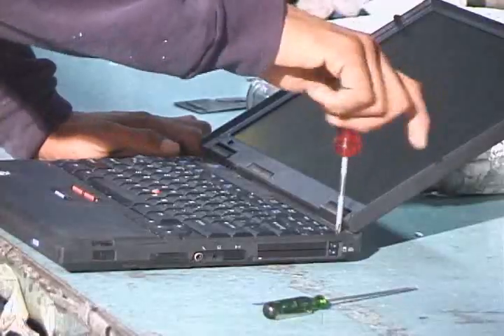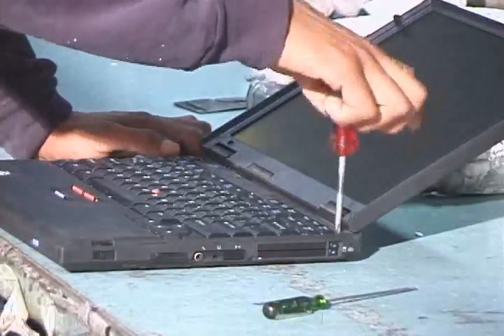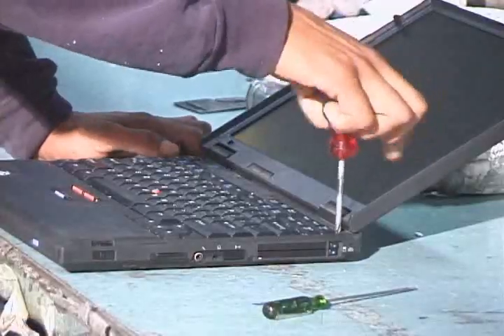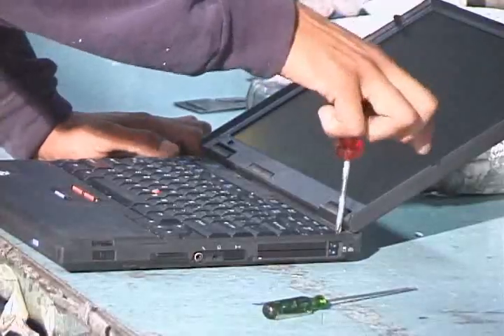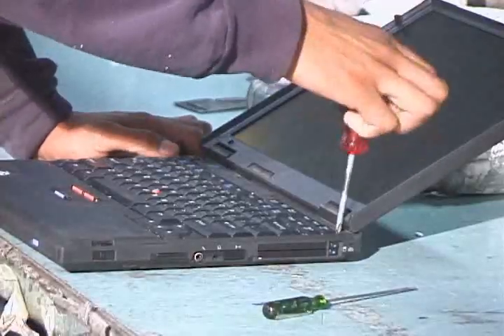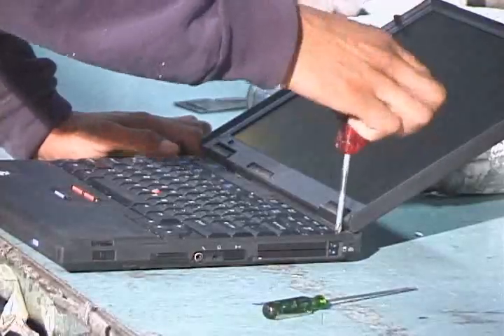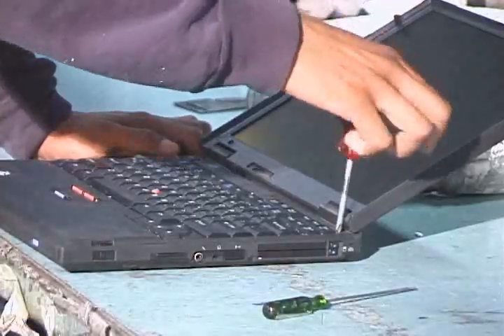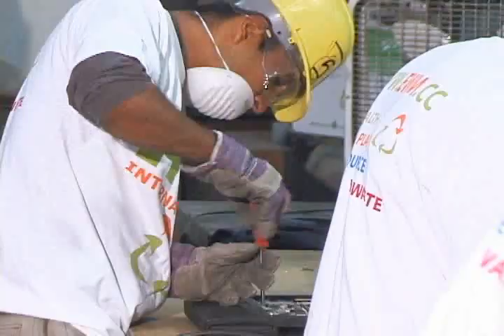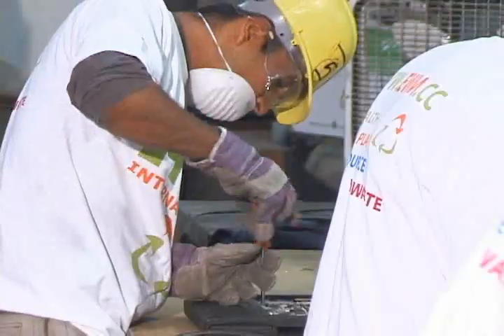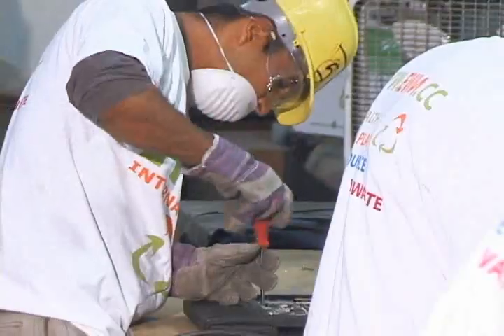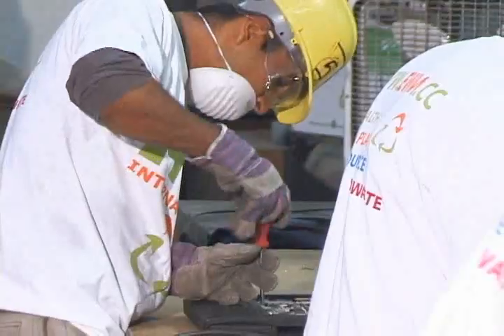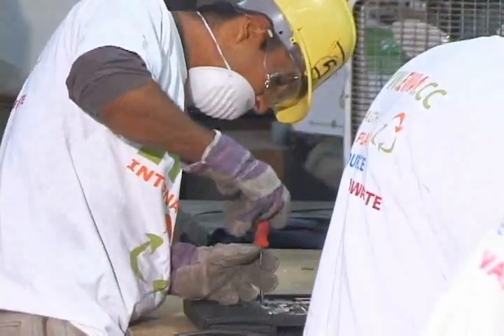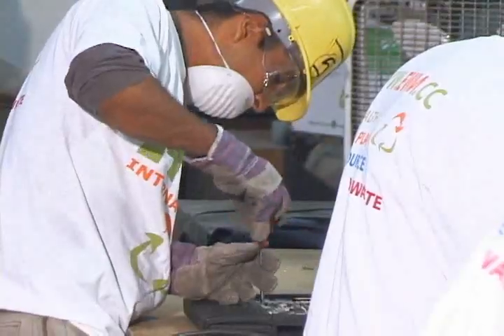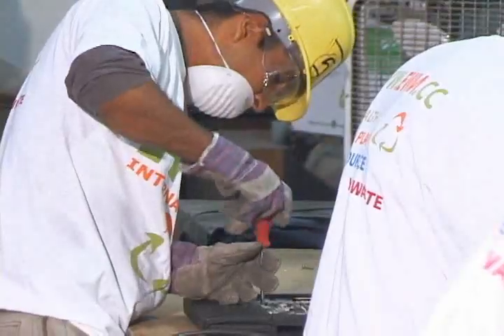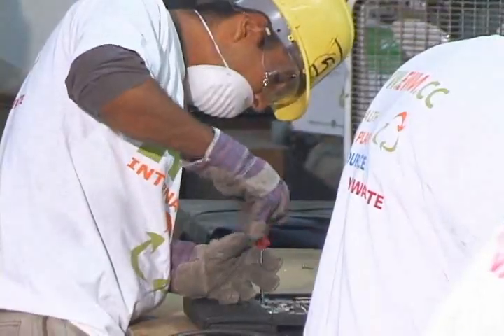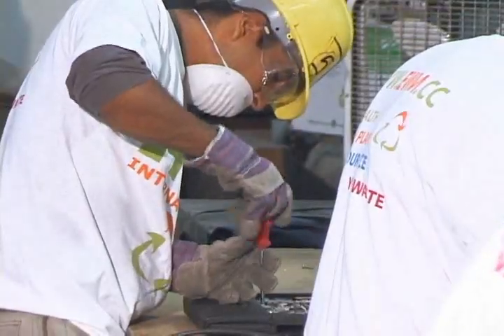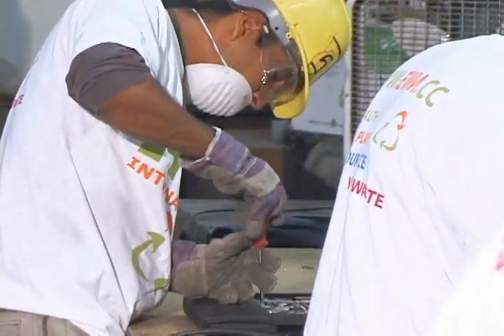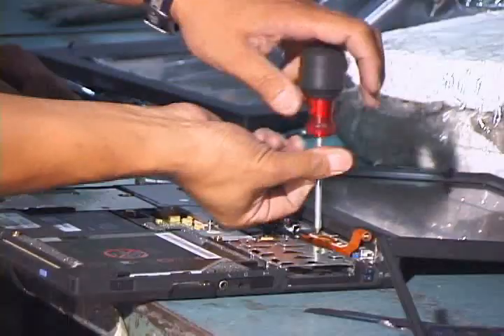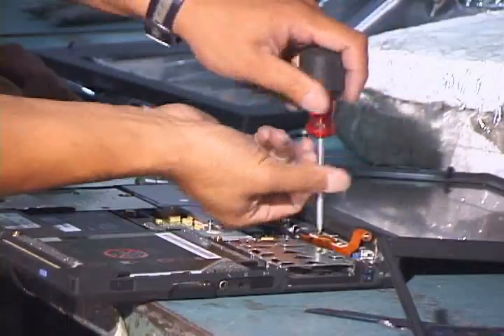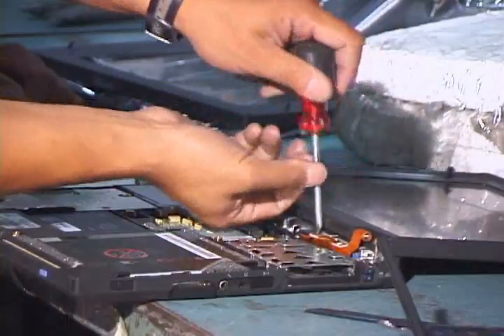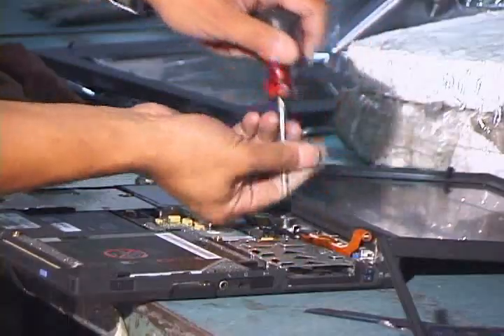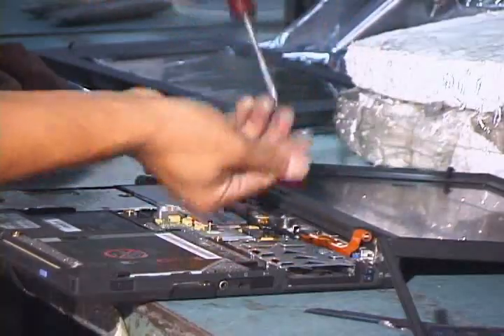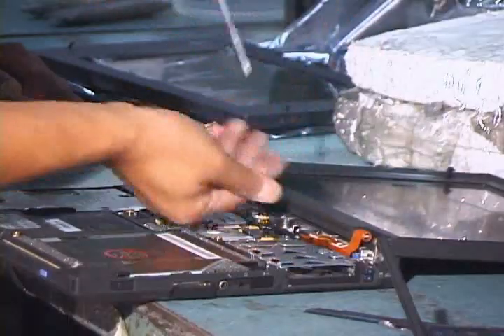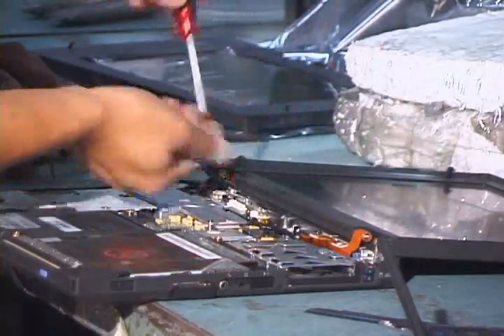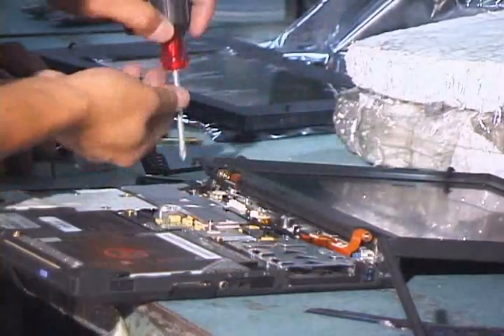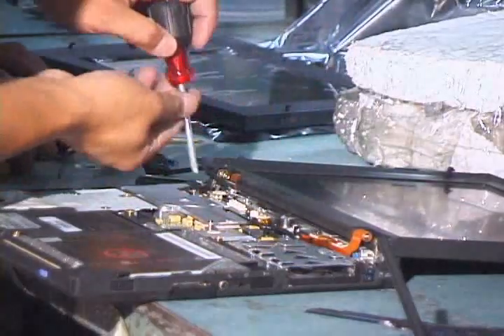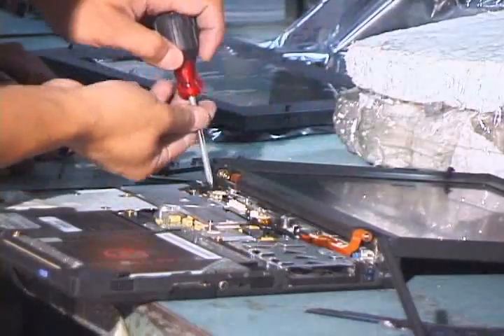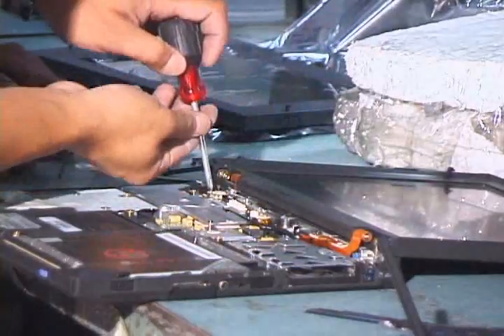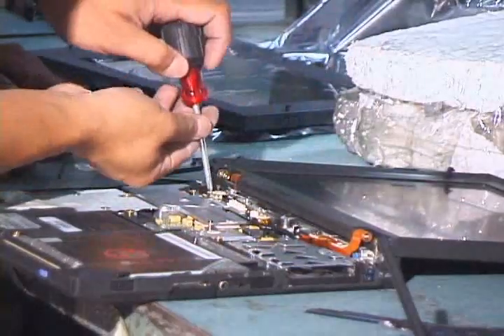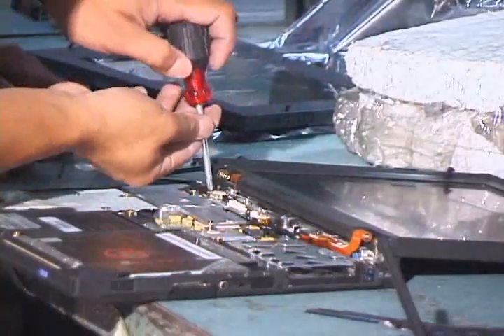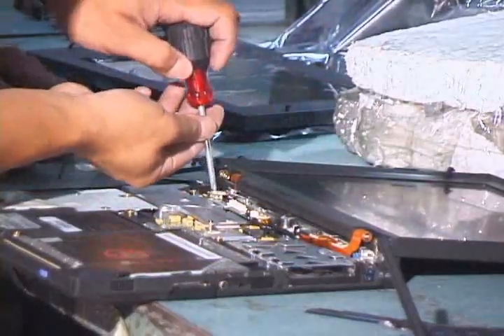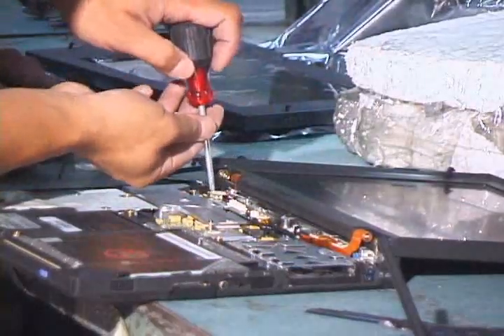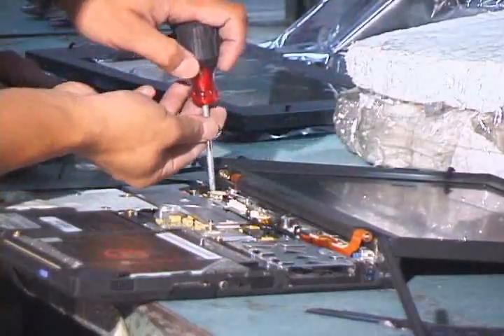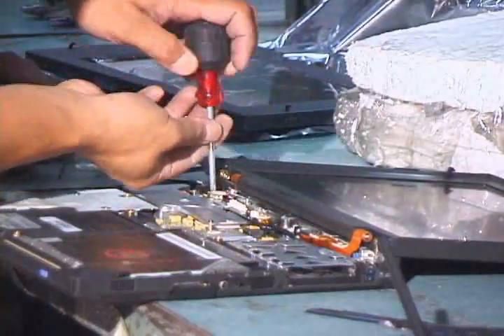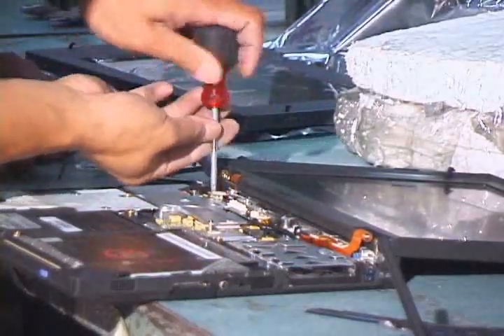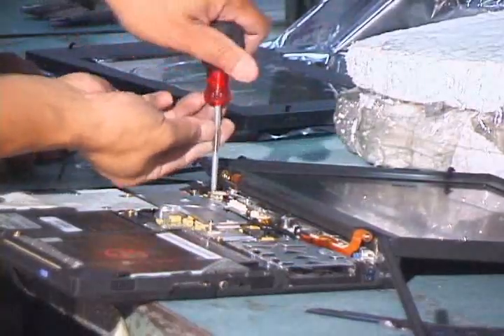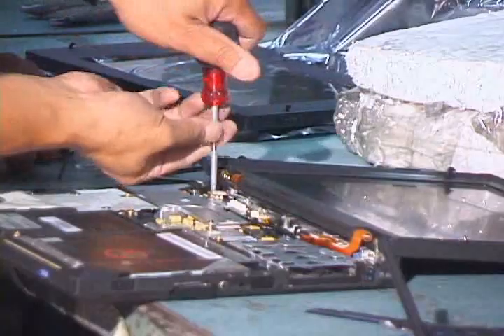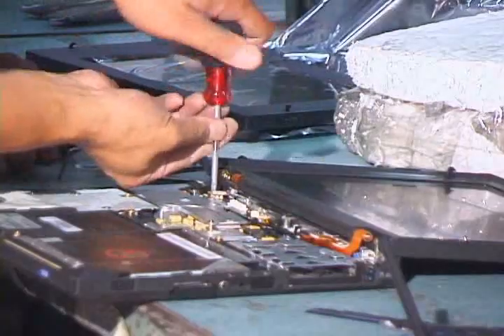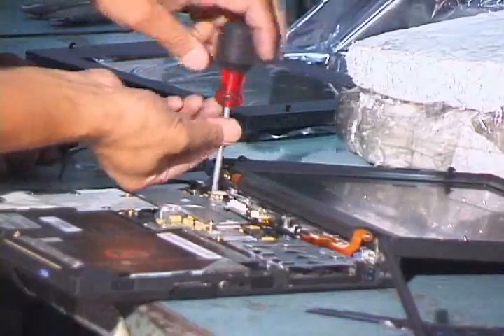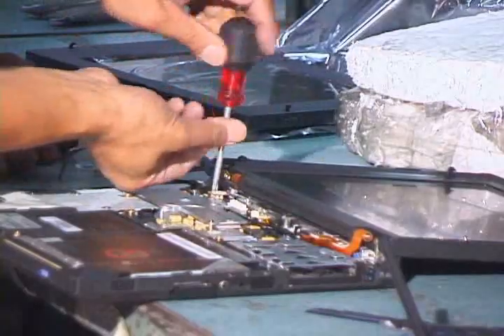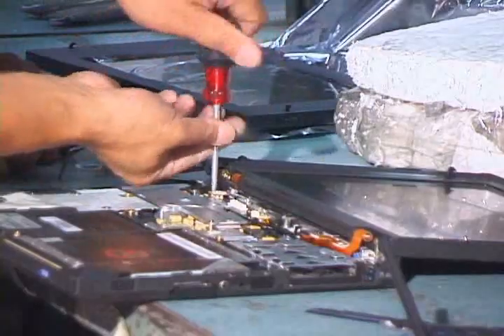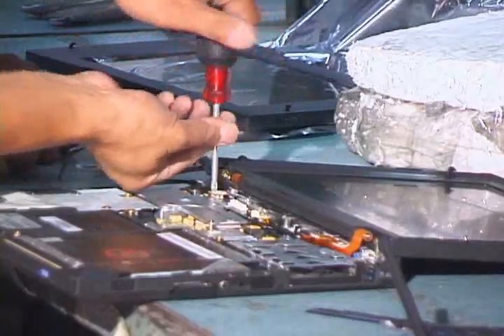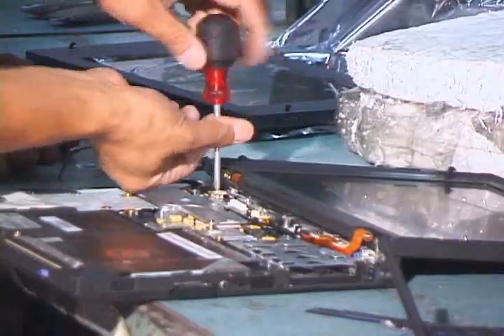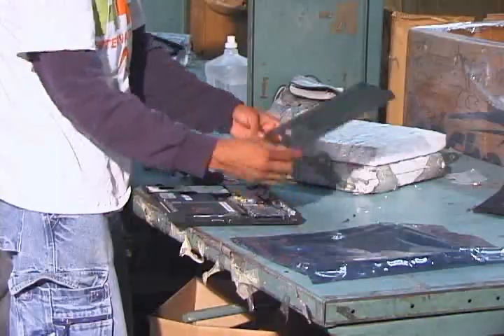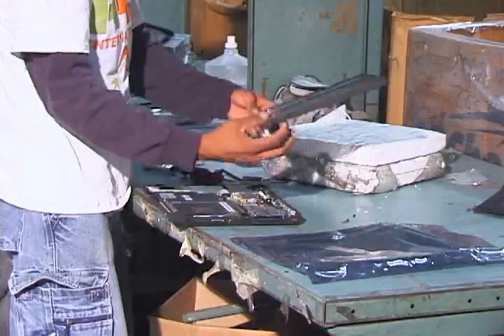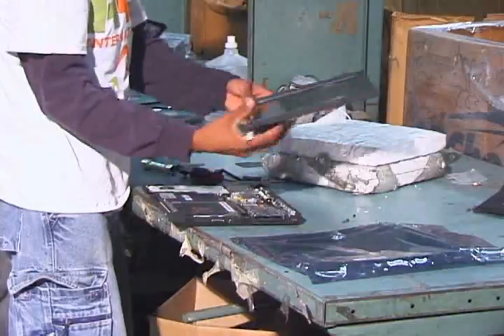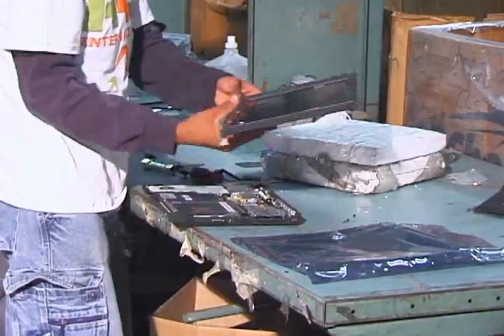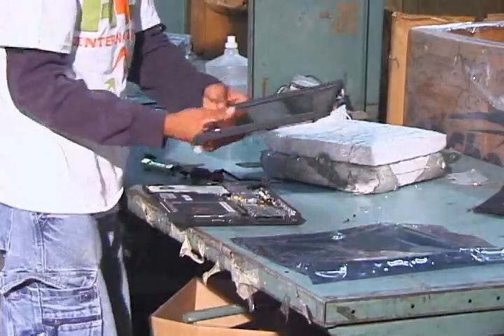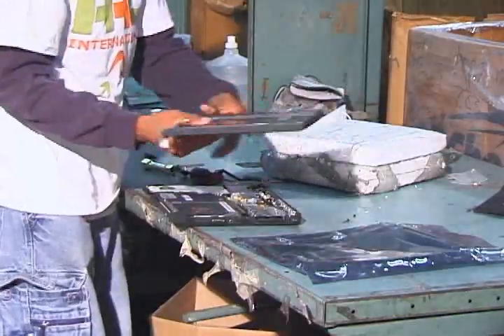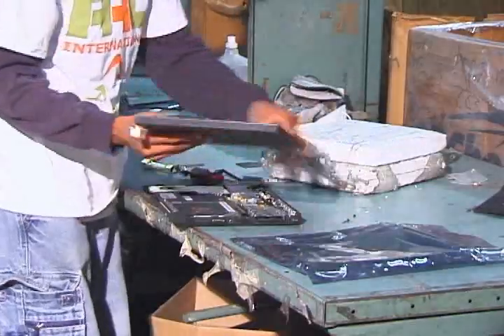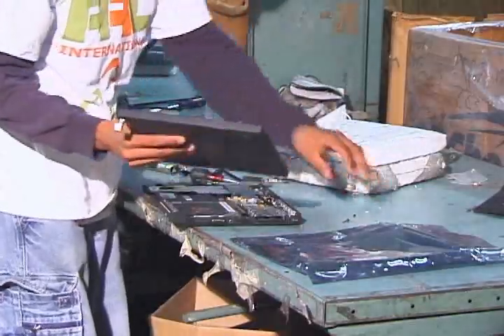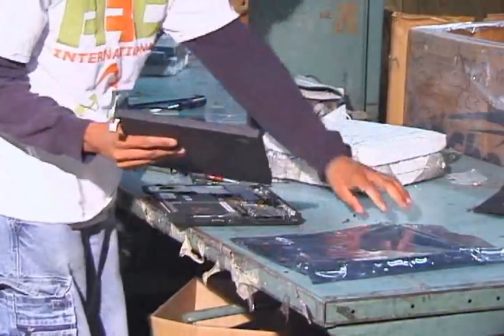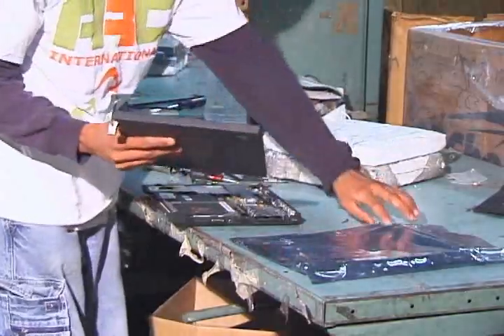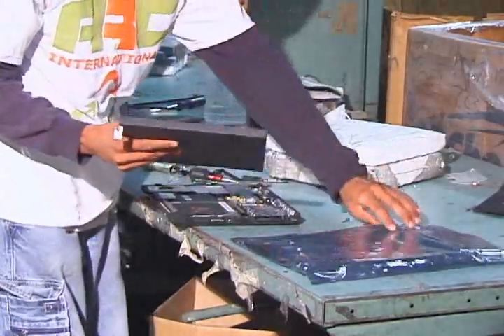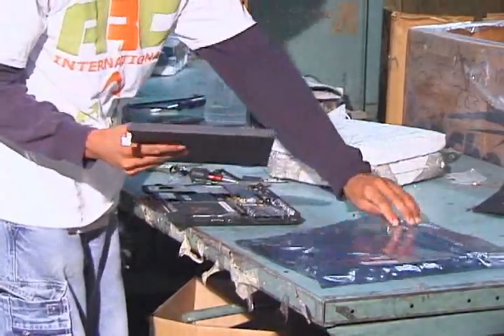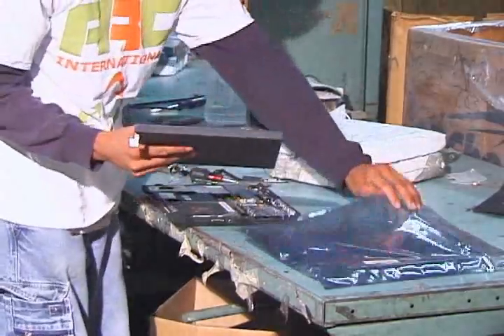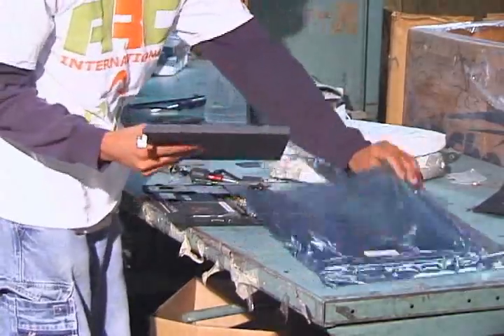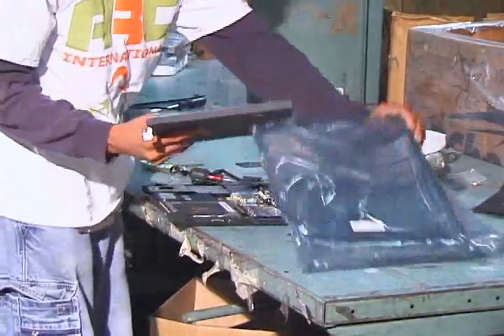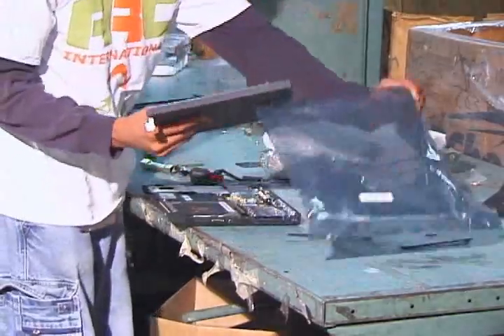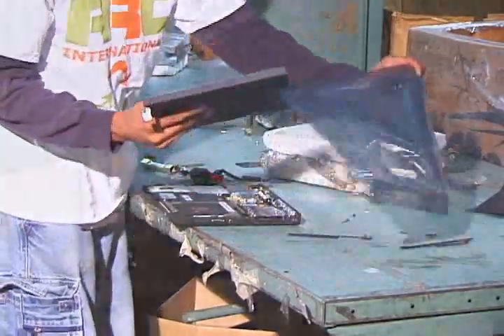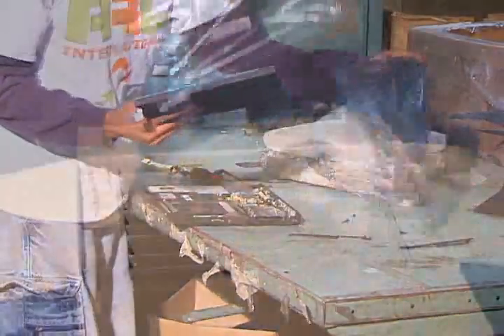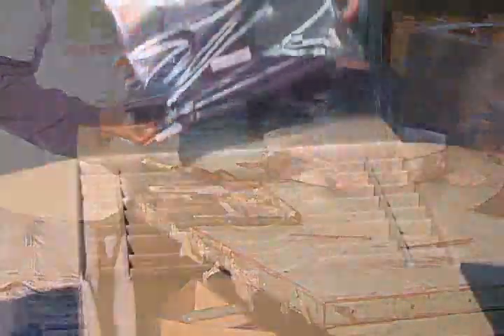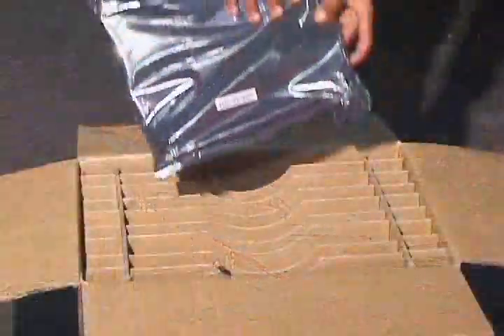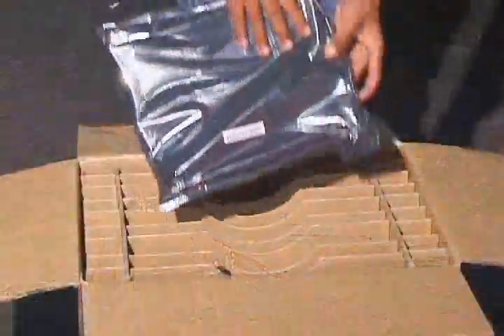Unreusable or unrepairable equipment will then be sent to our disassembly line for disassembling, parts removal, and destruction.